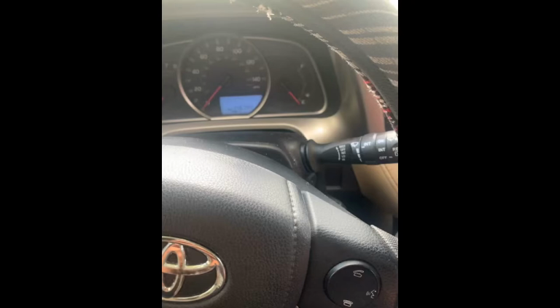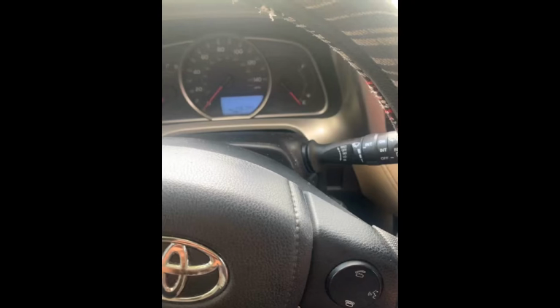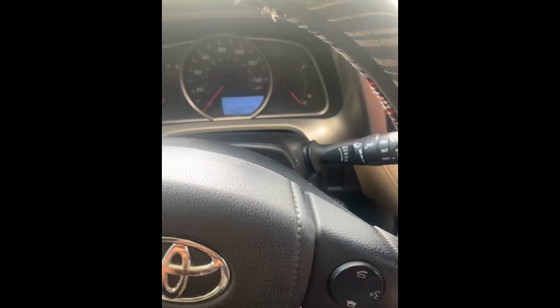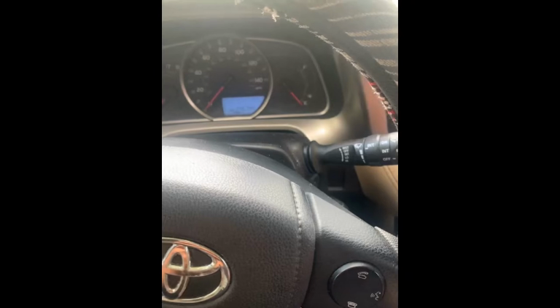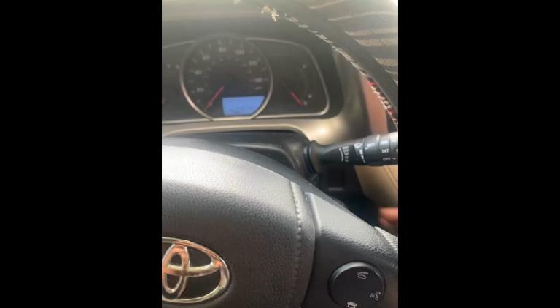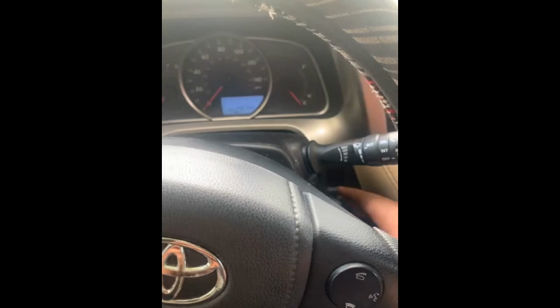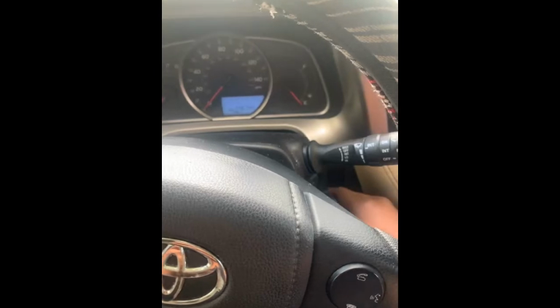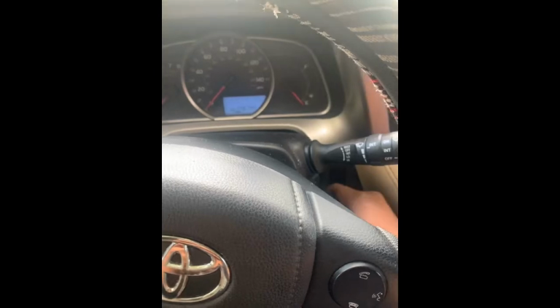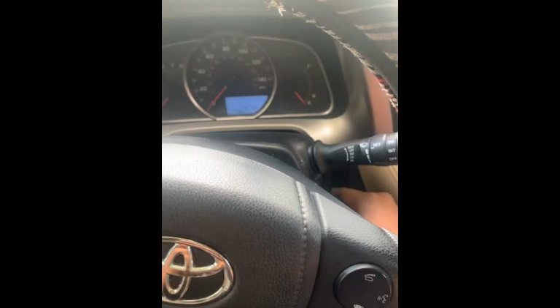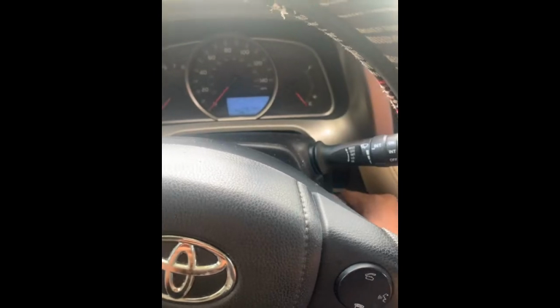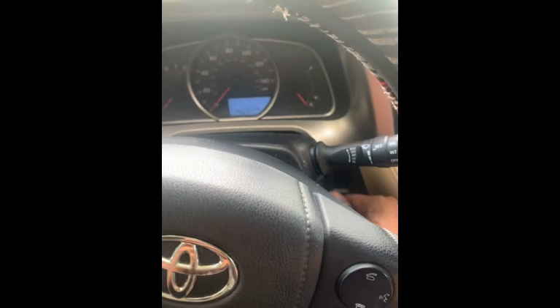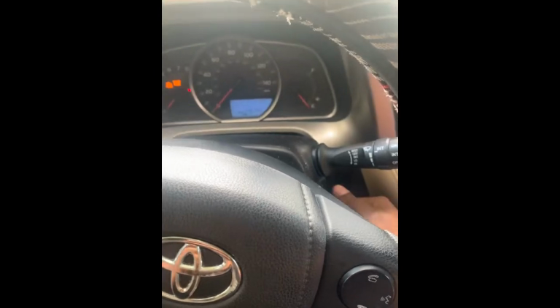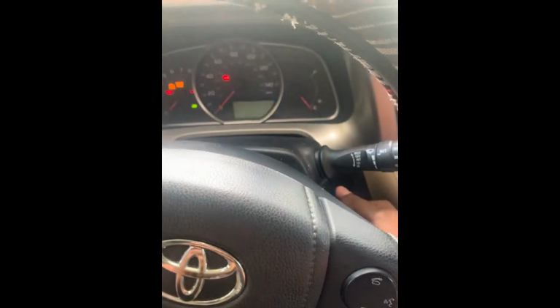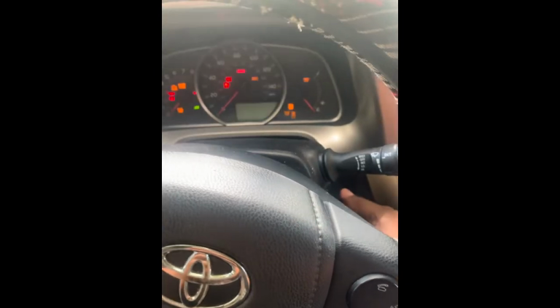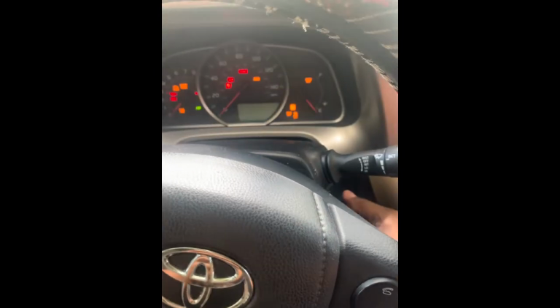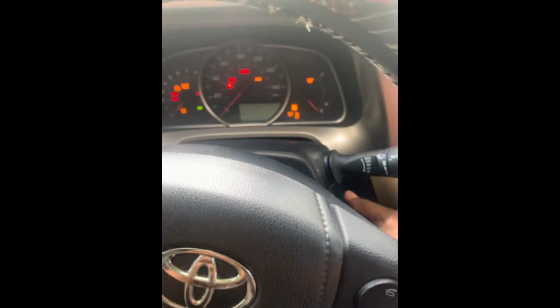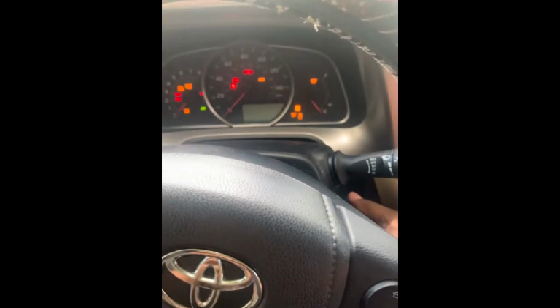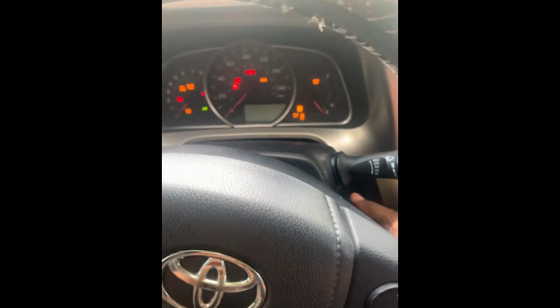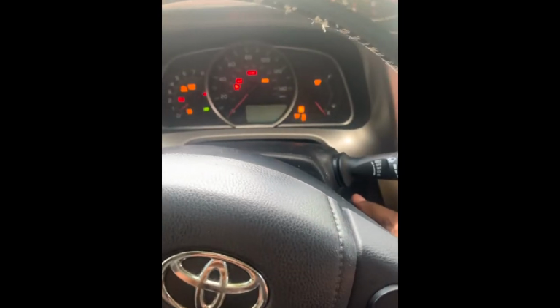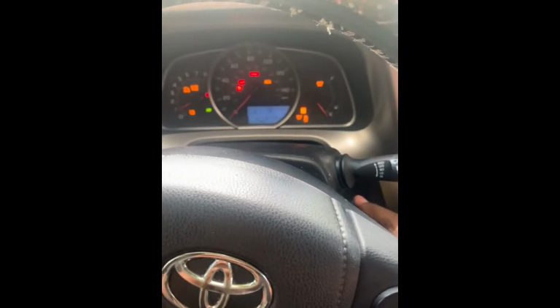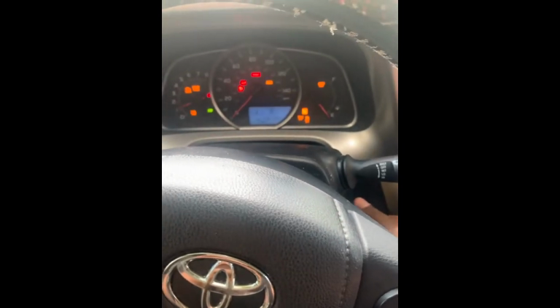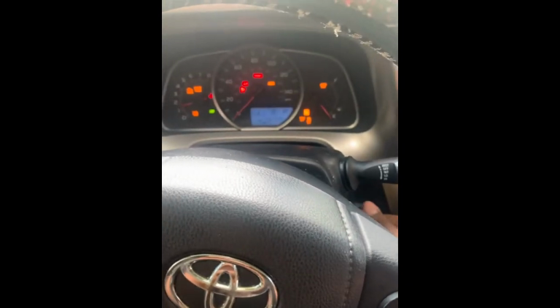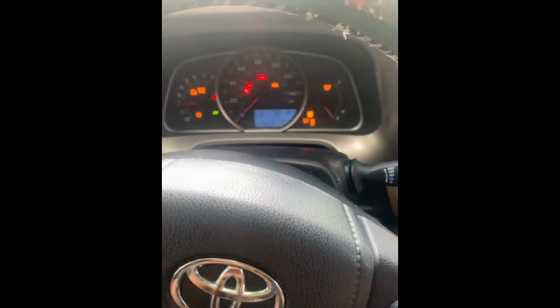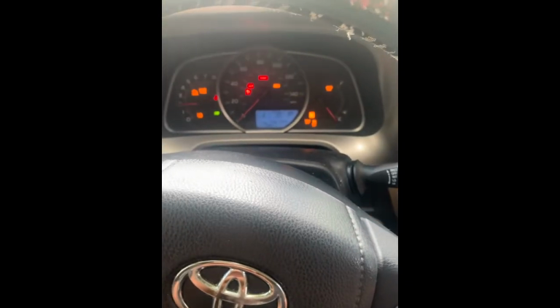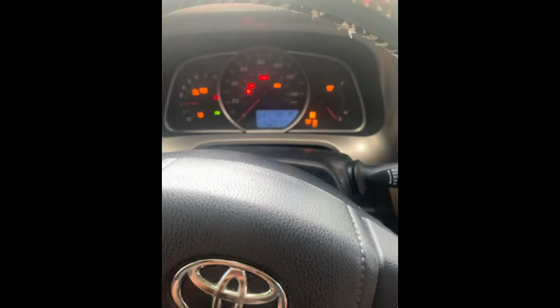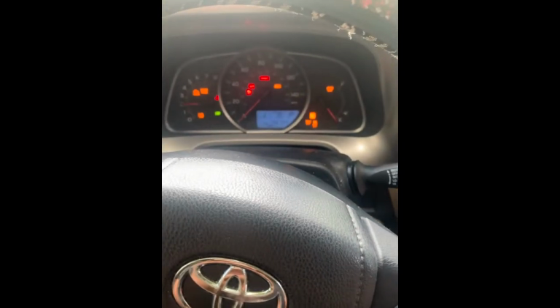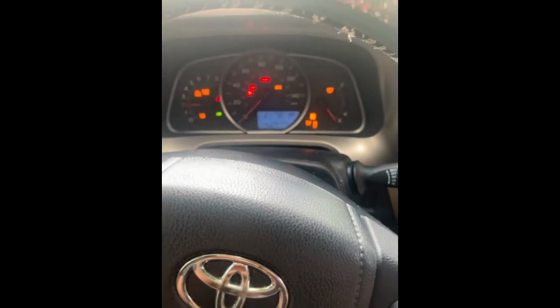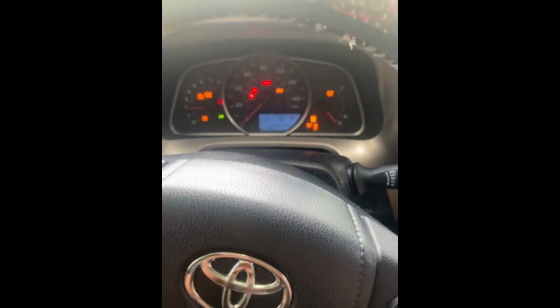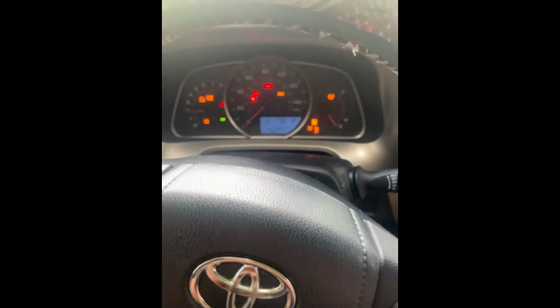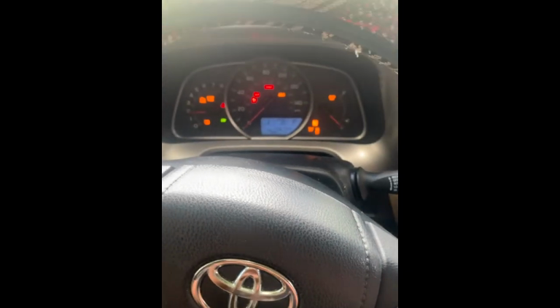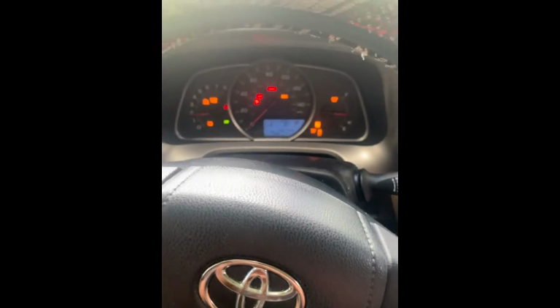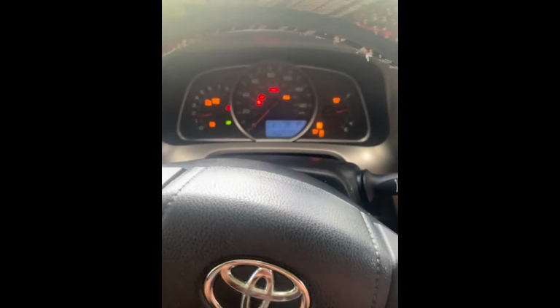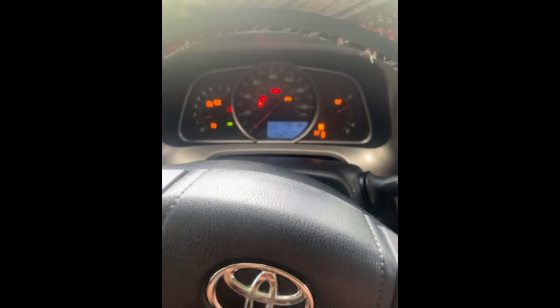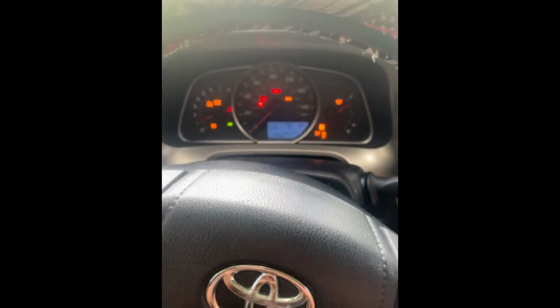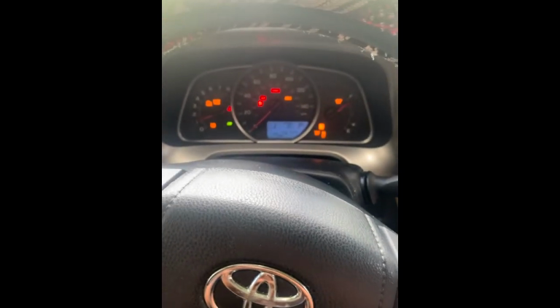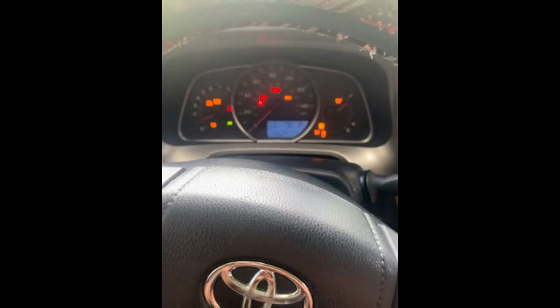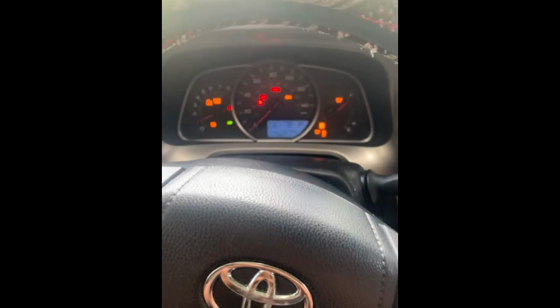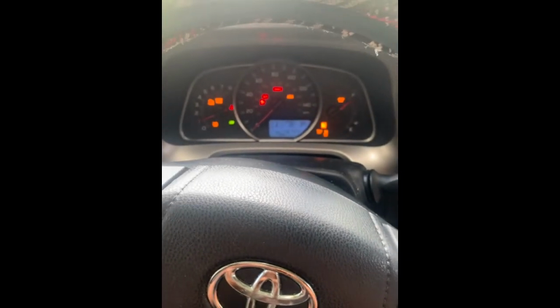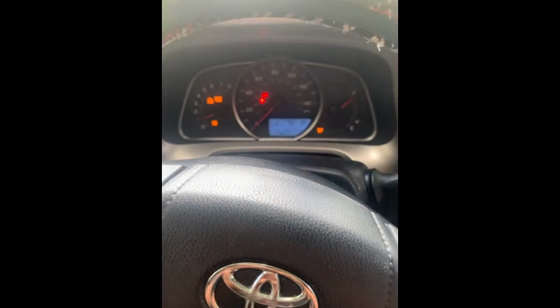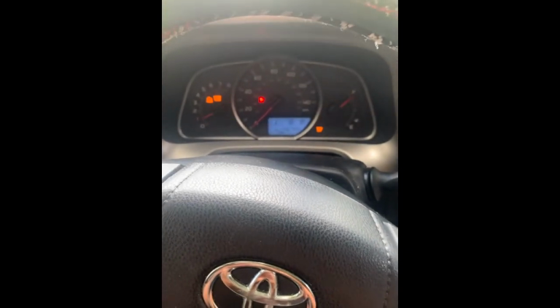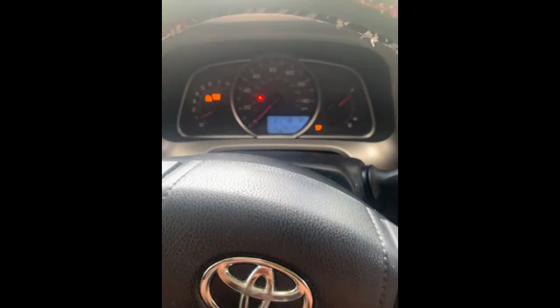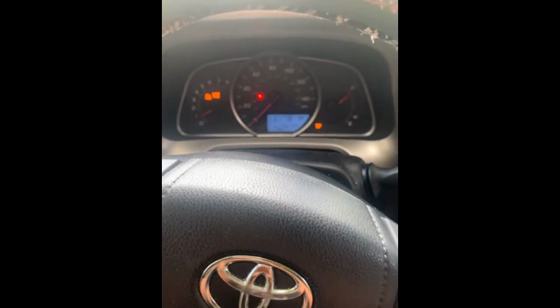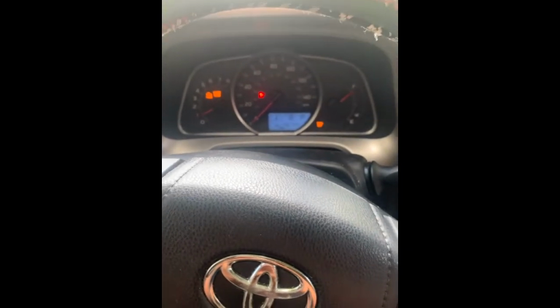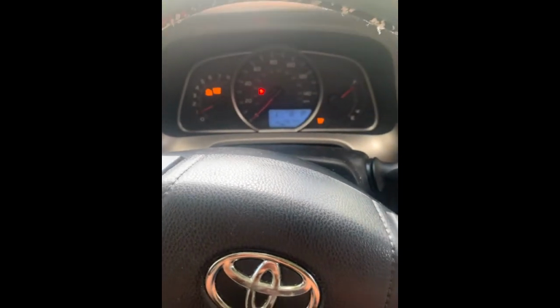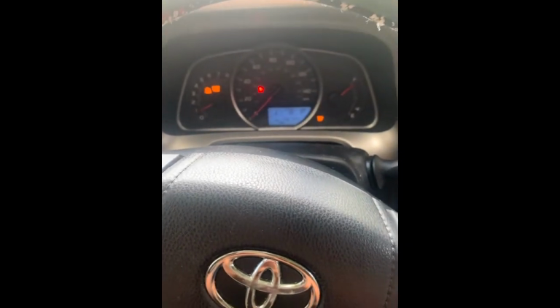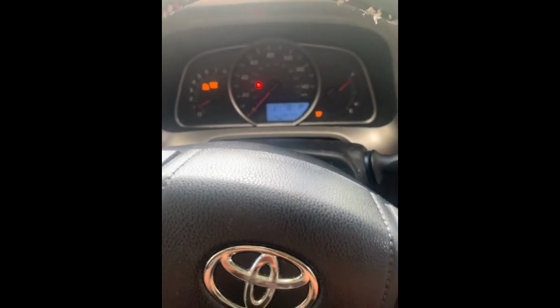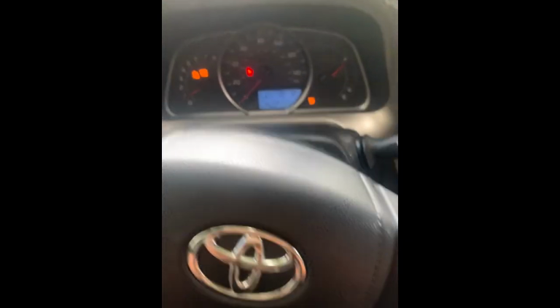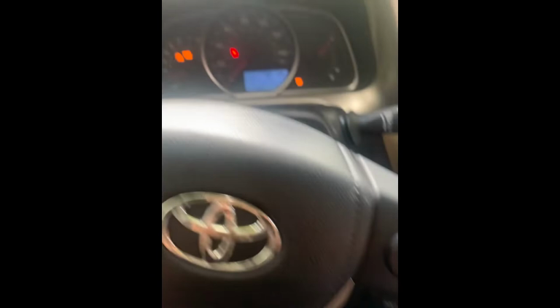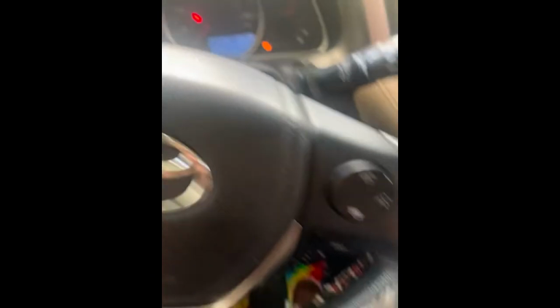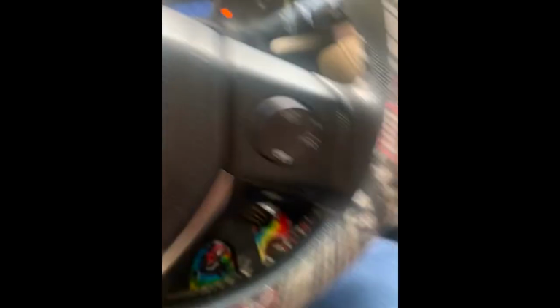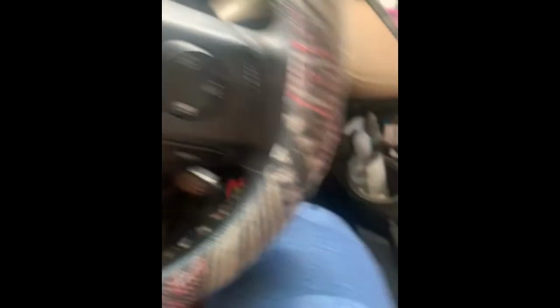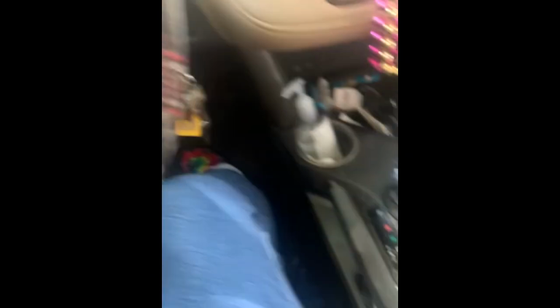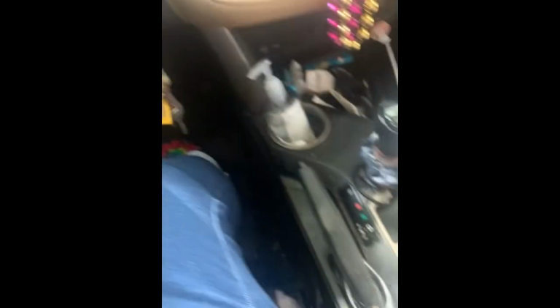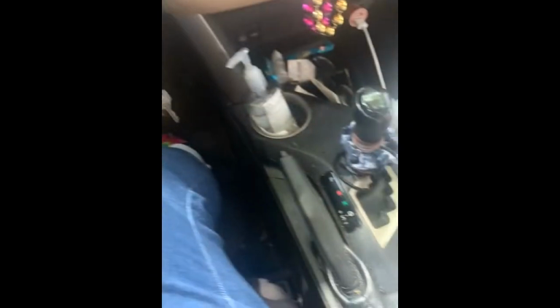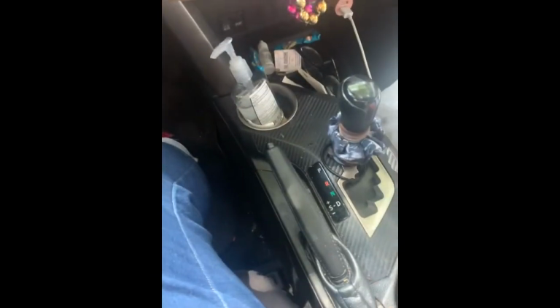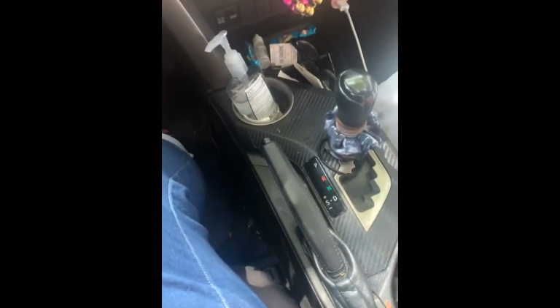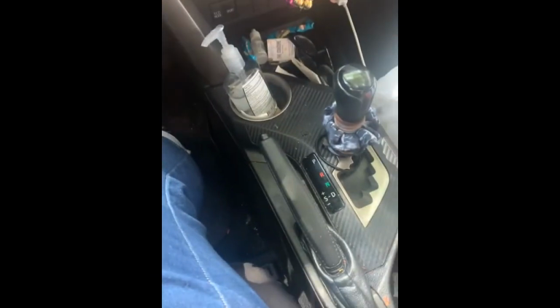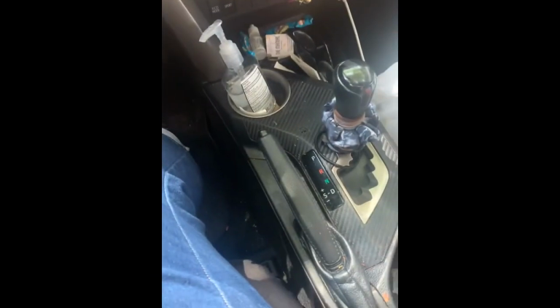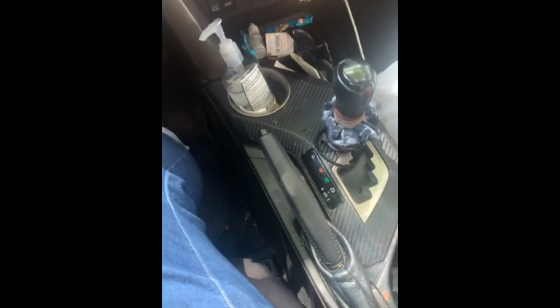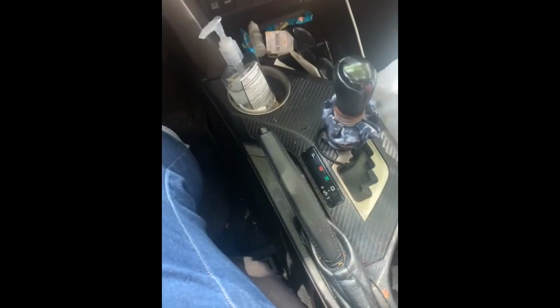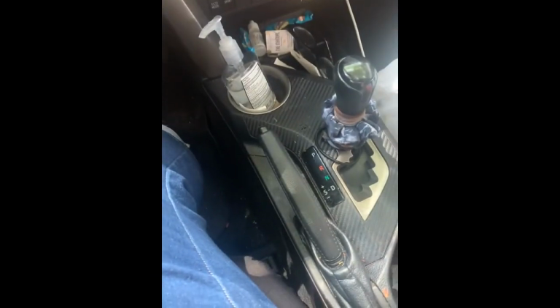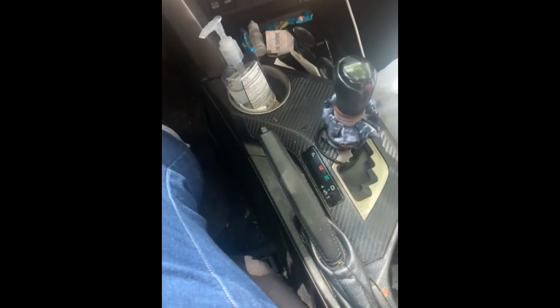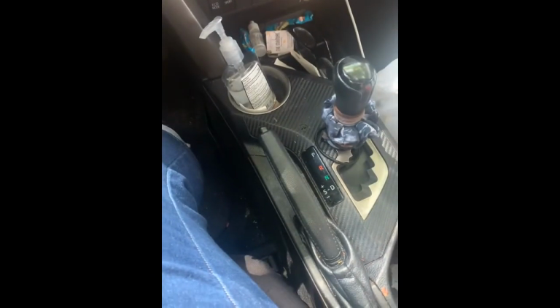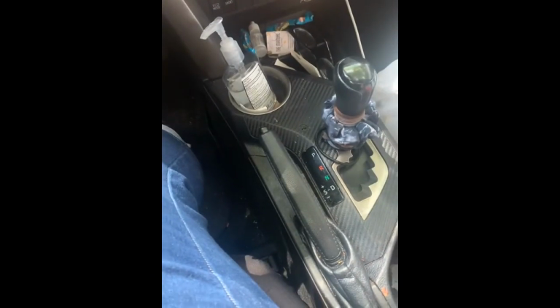Okay, so I'm going to crank her up. Cranks up fine. Right now in park.